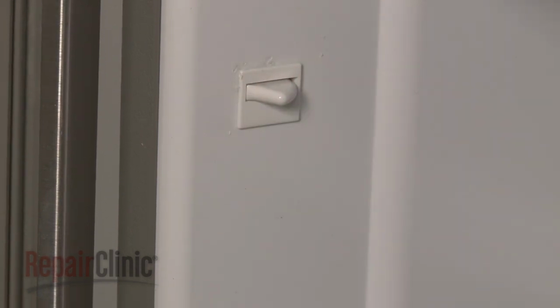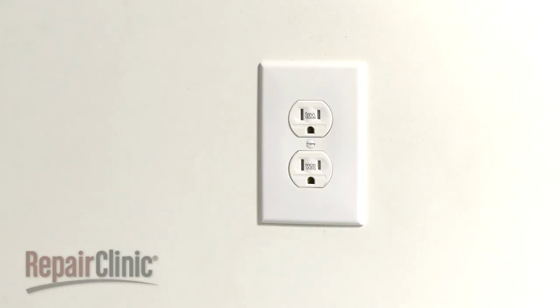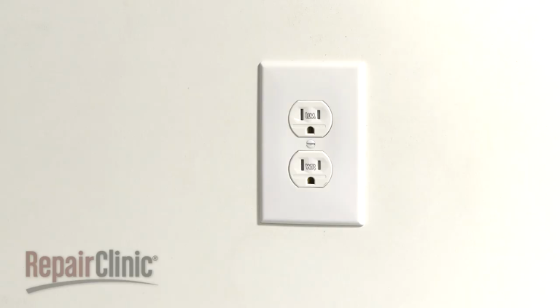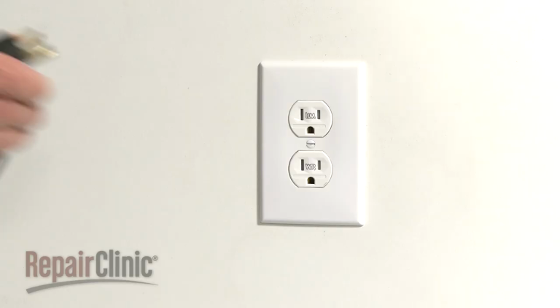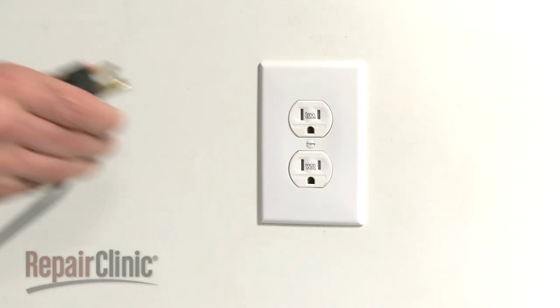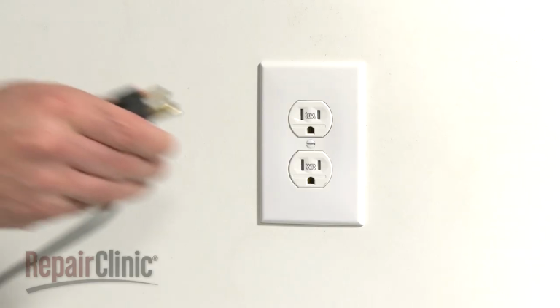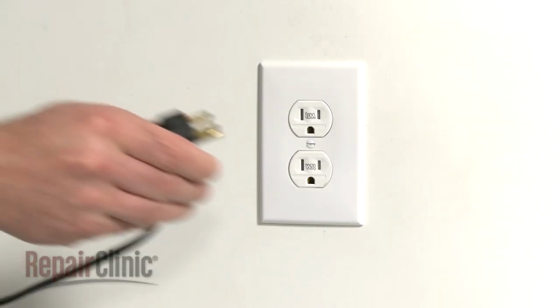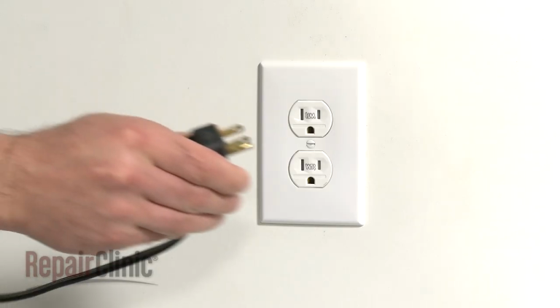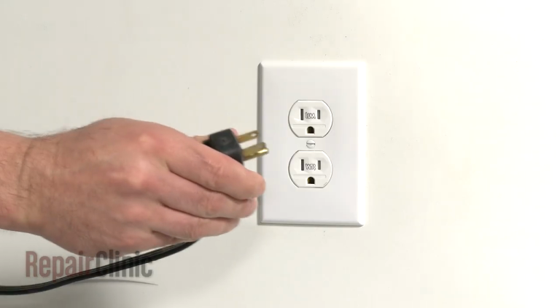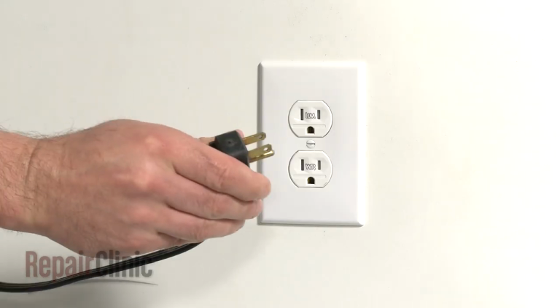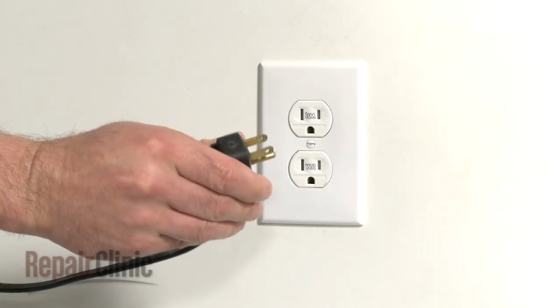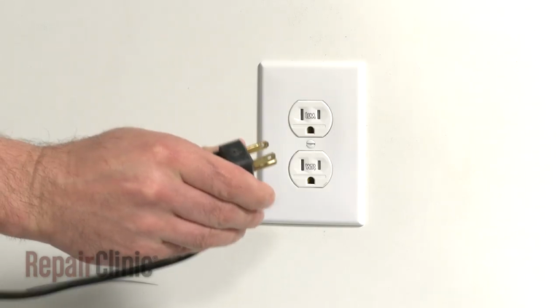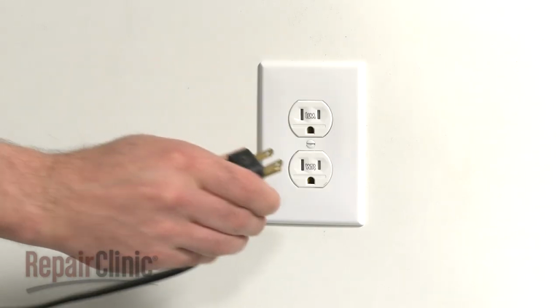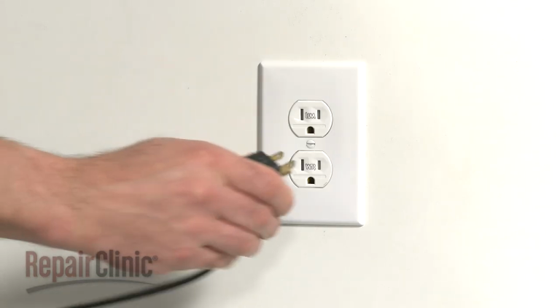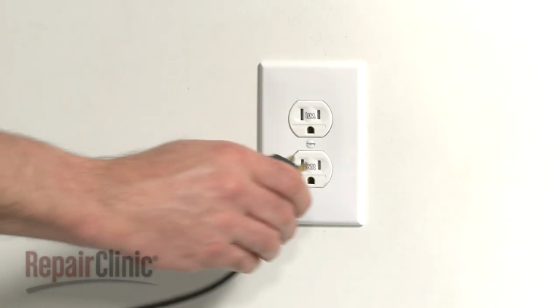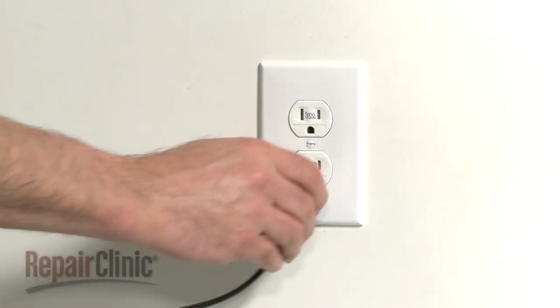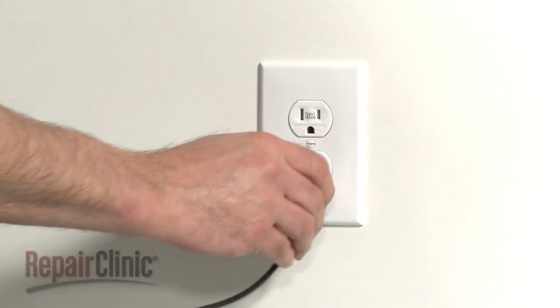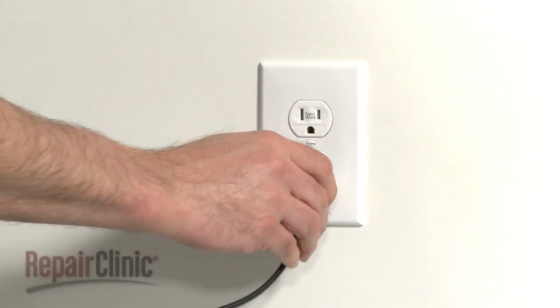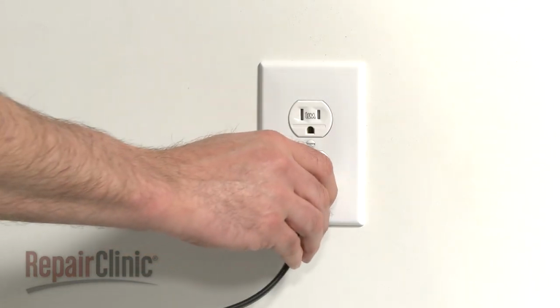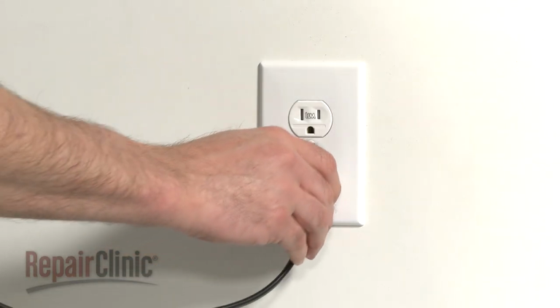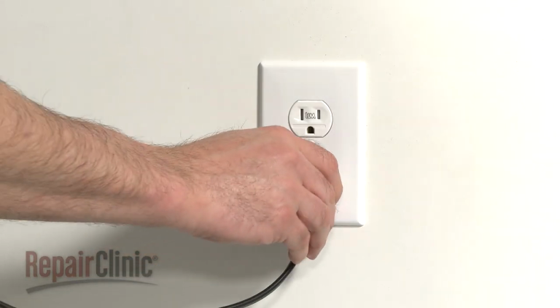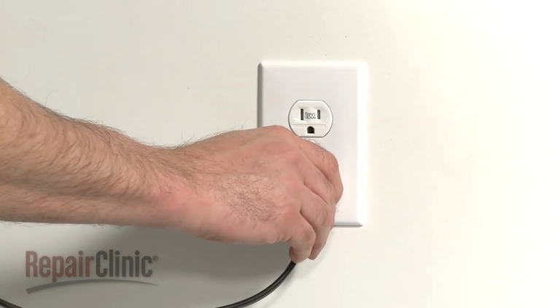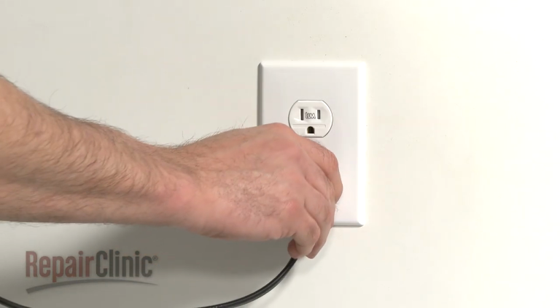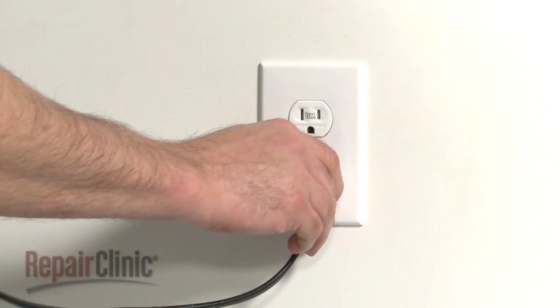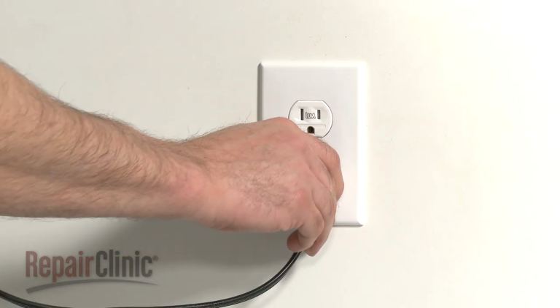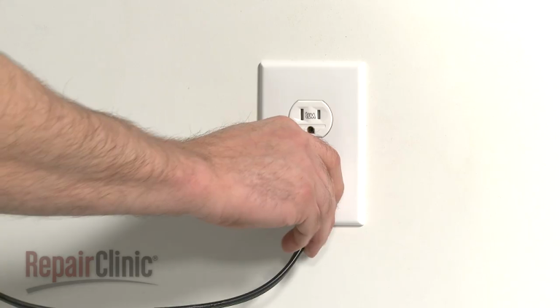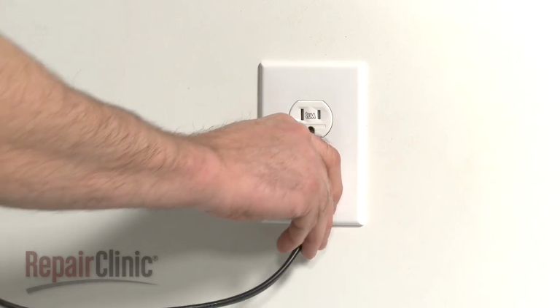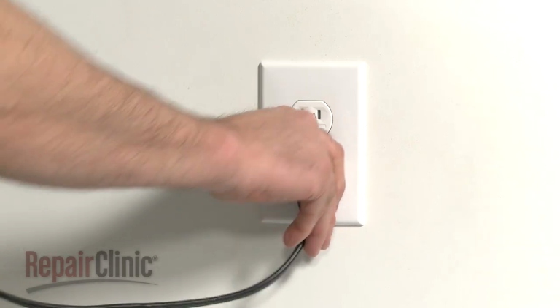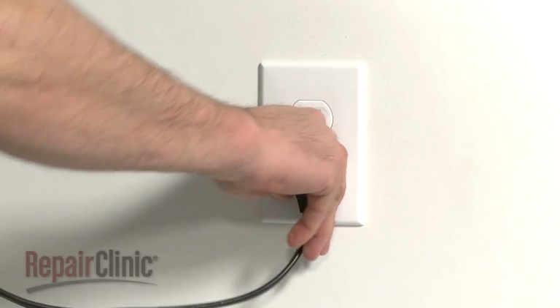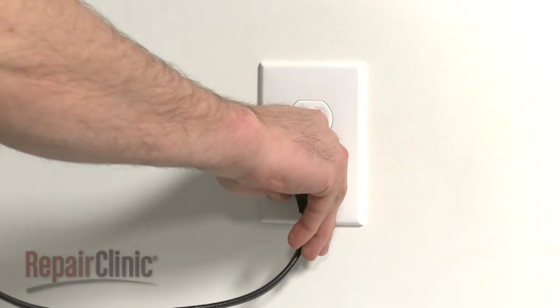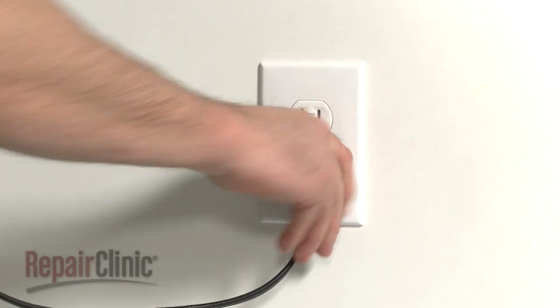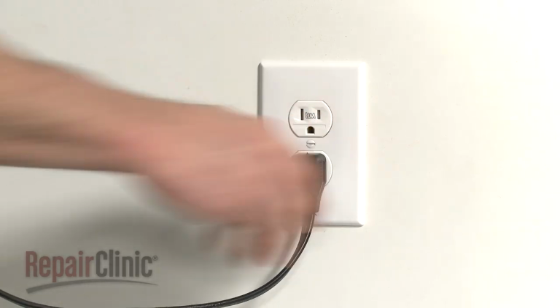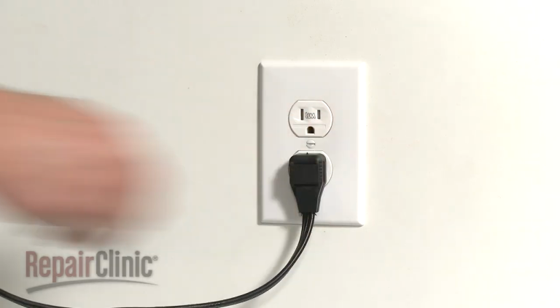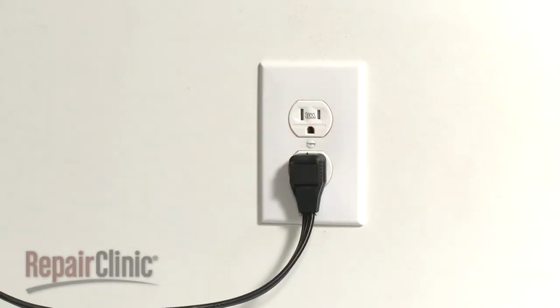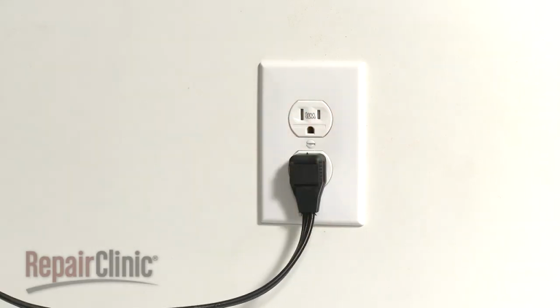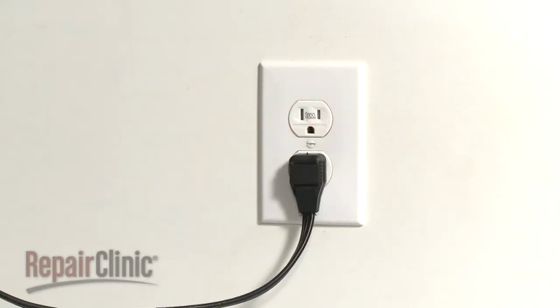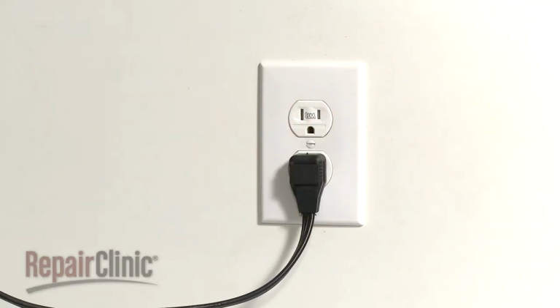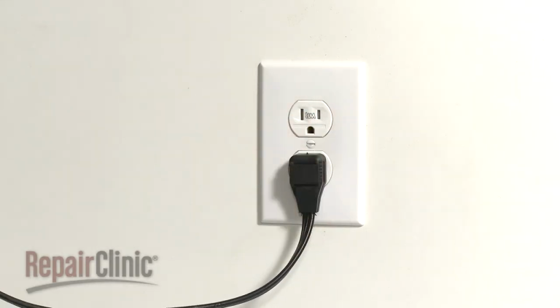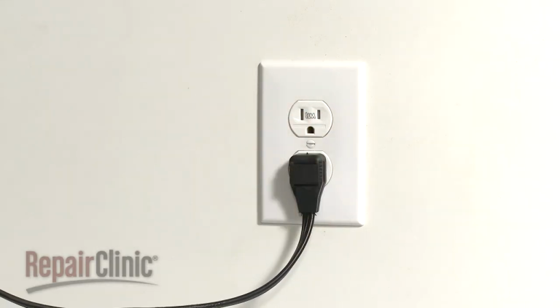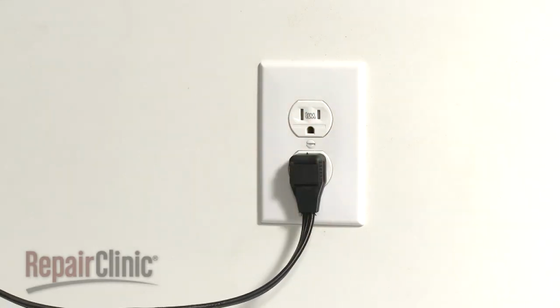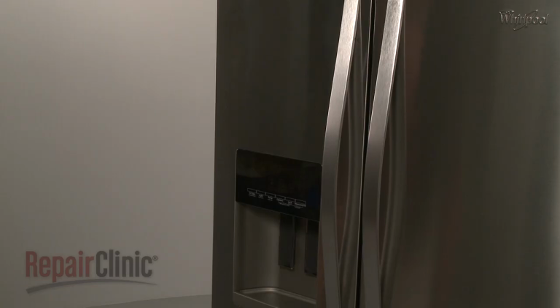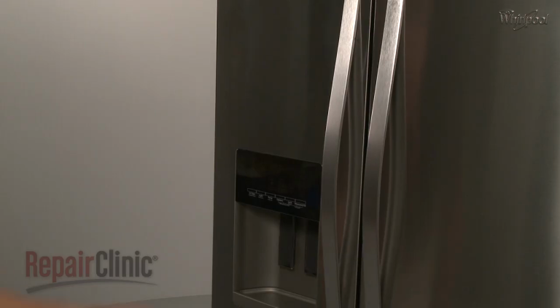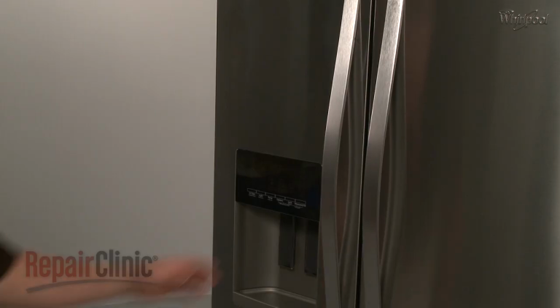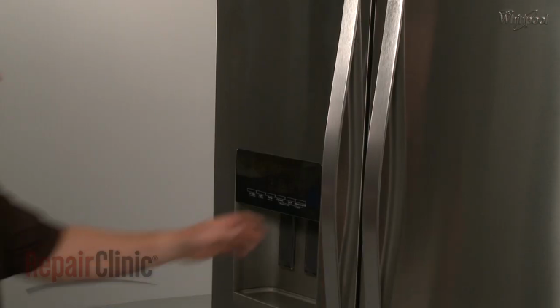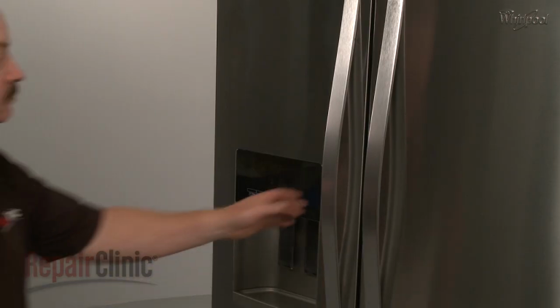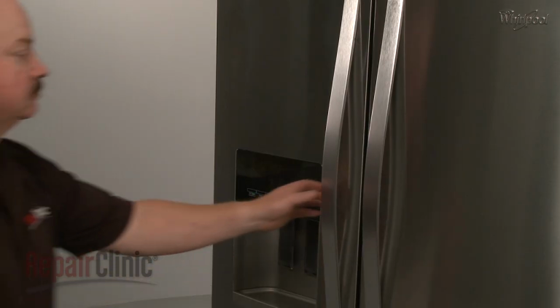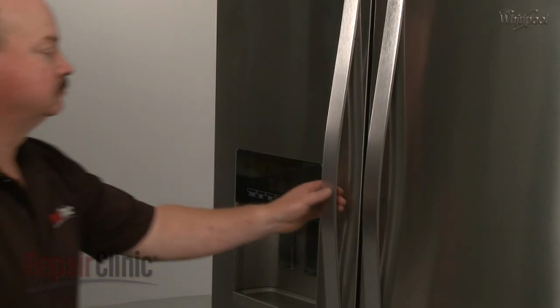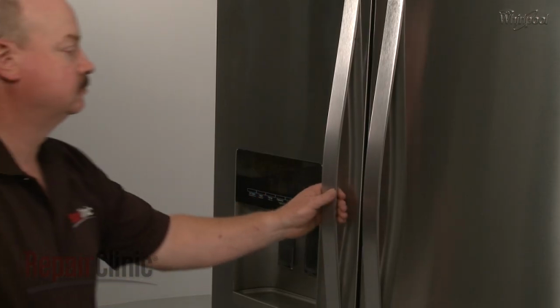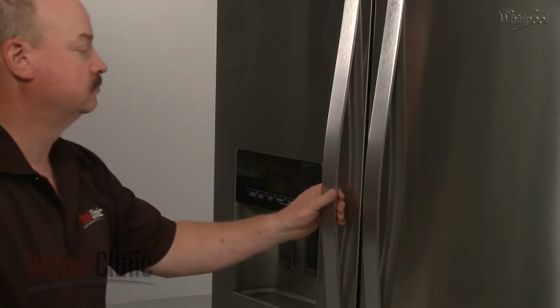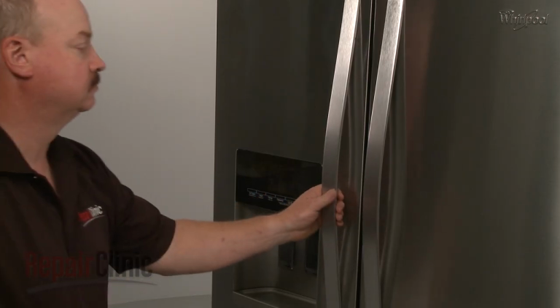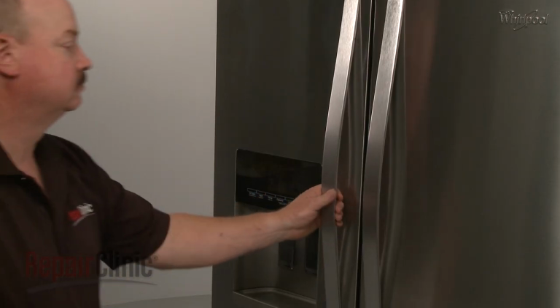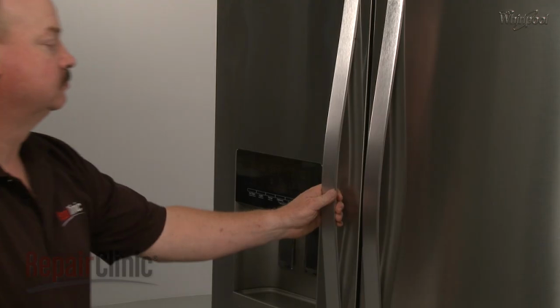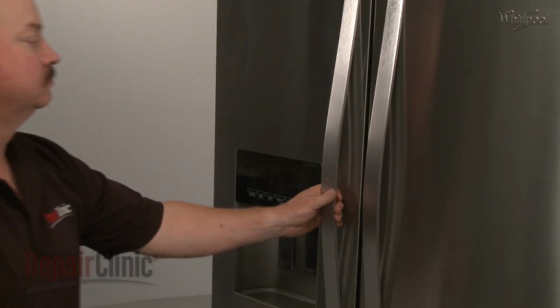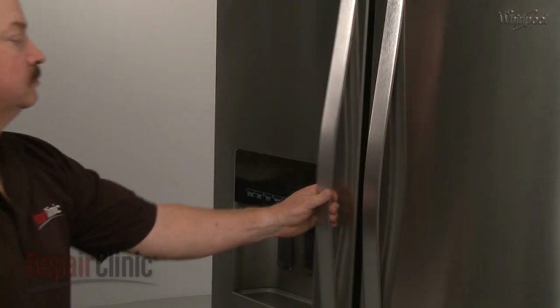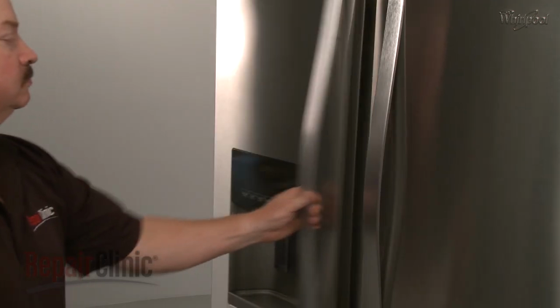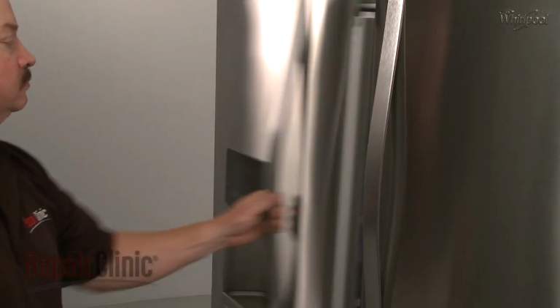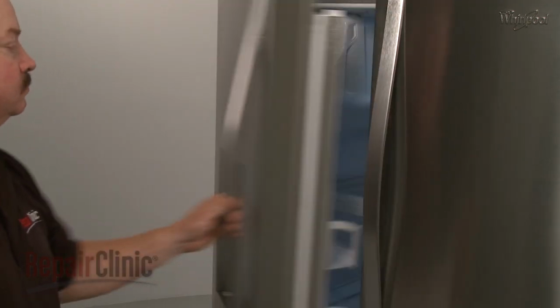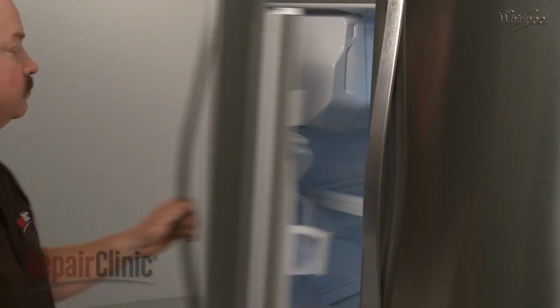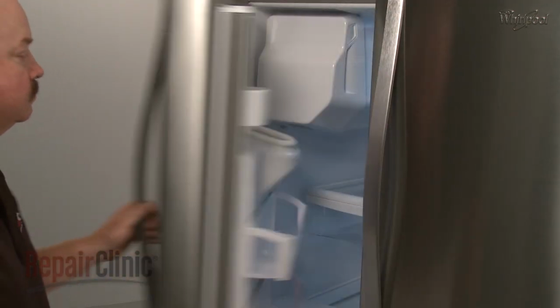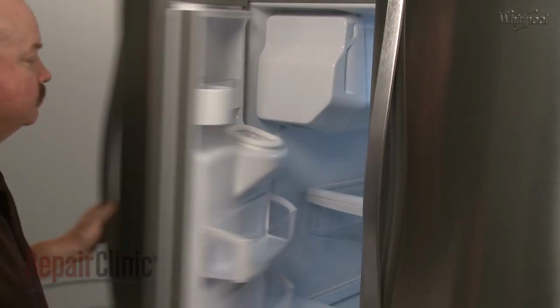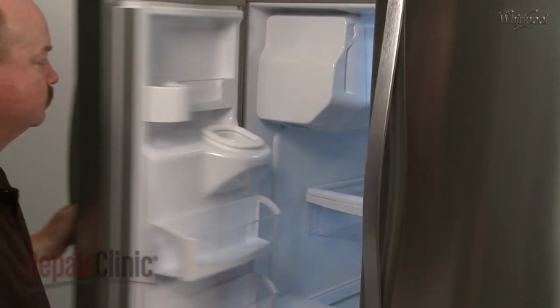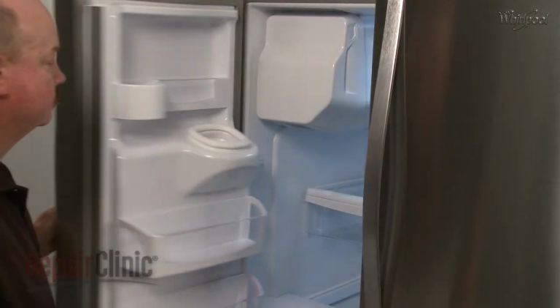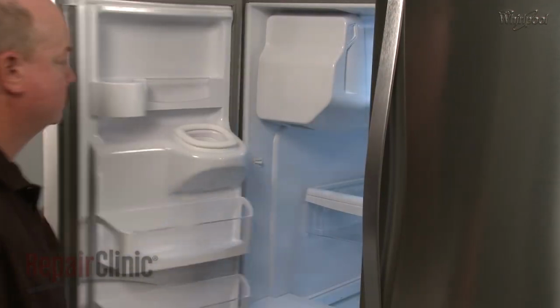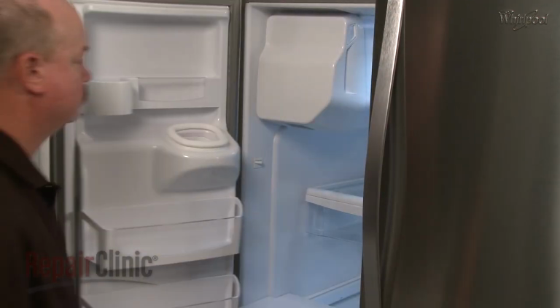With the repair completed, plug the power cord back in and confirm that the switch works properly.